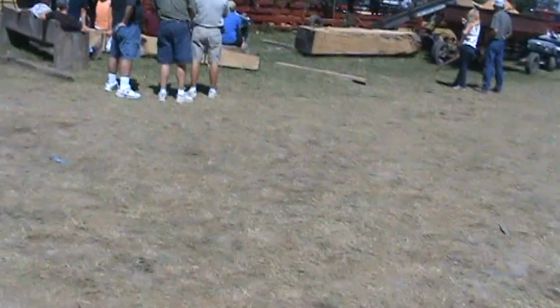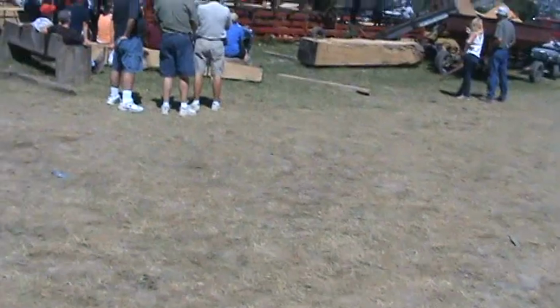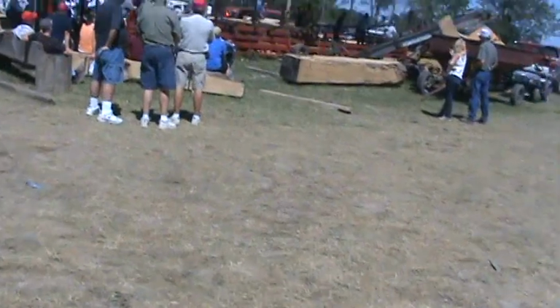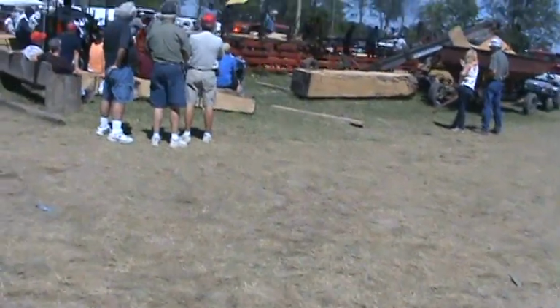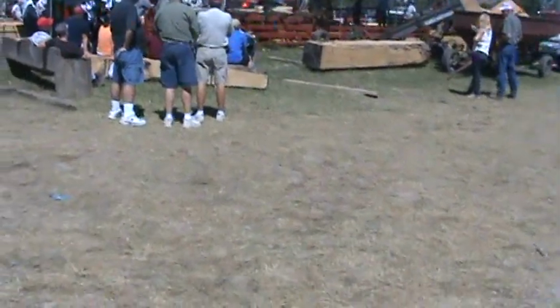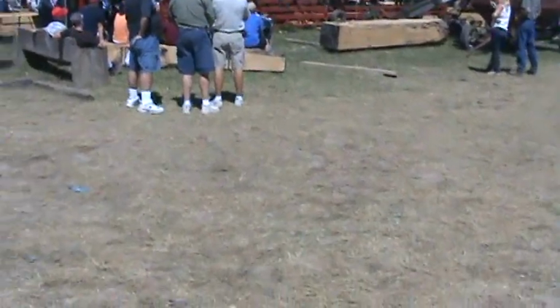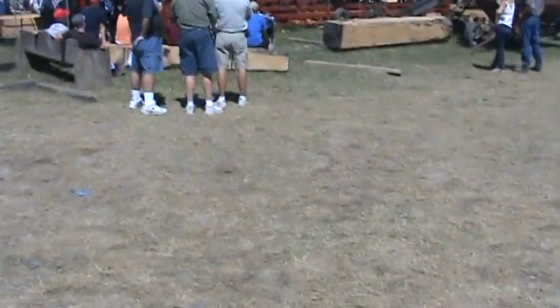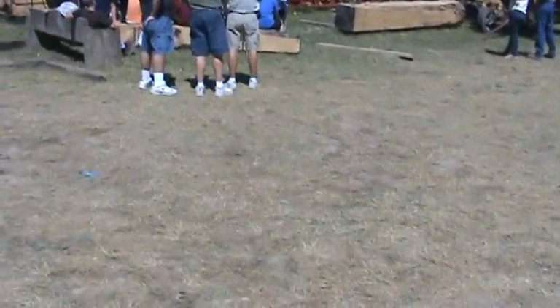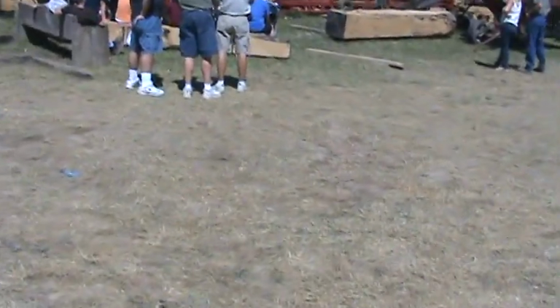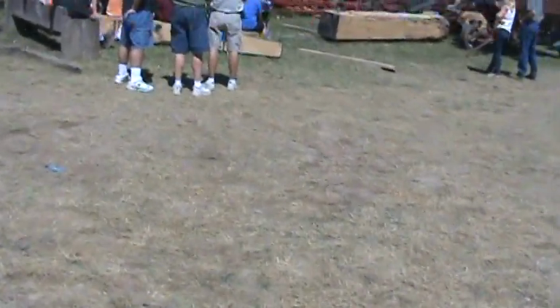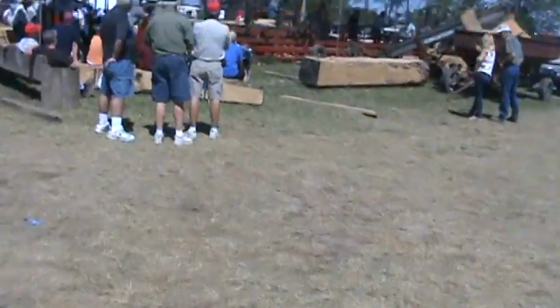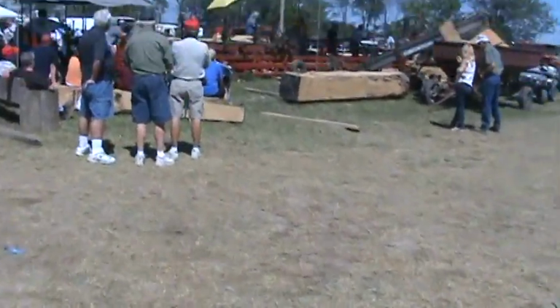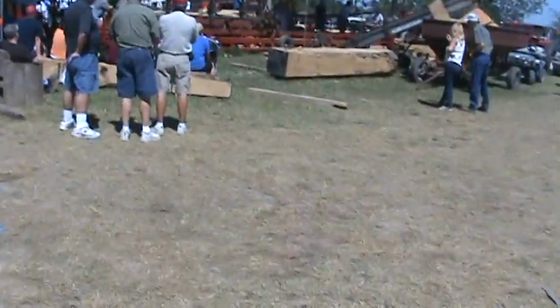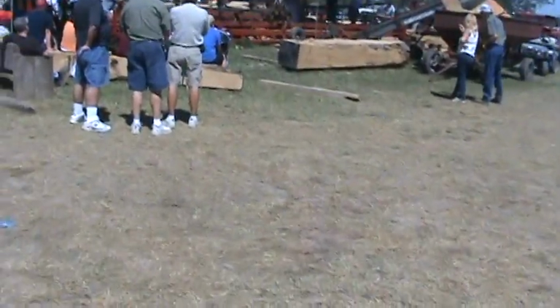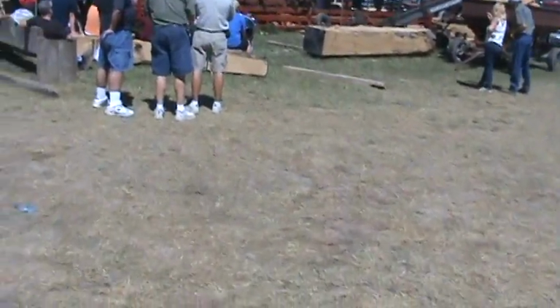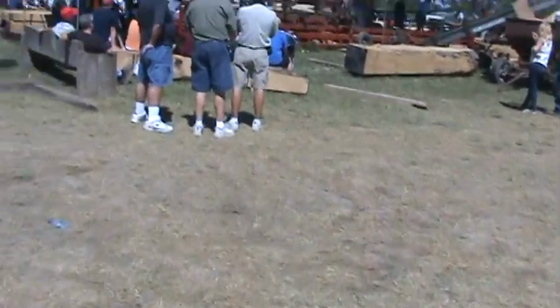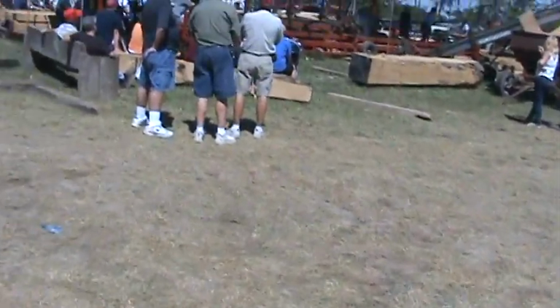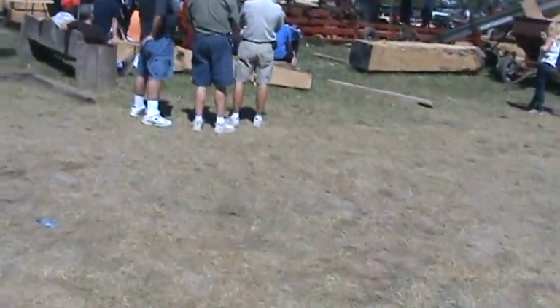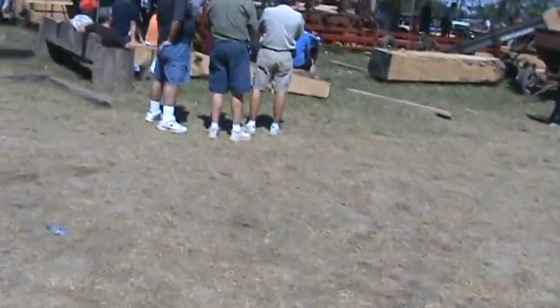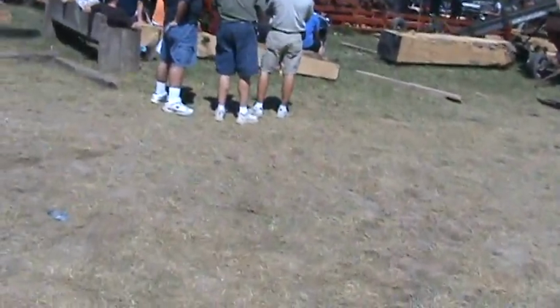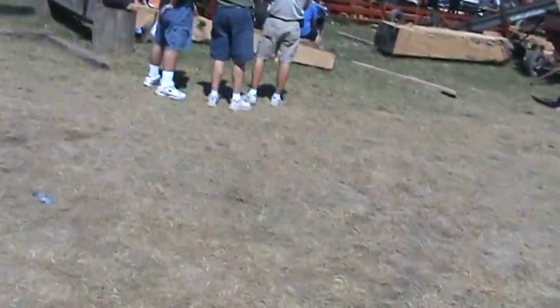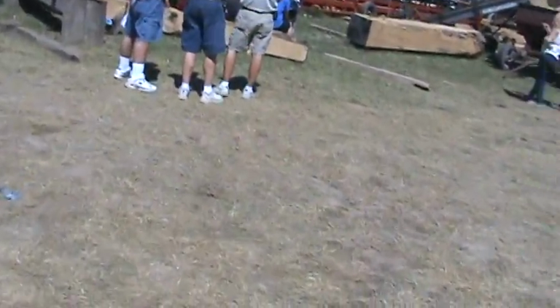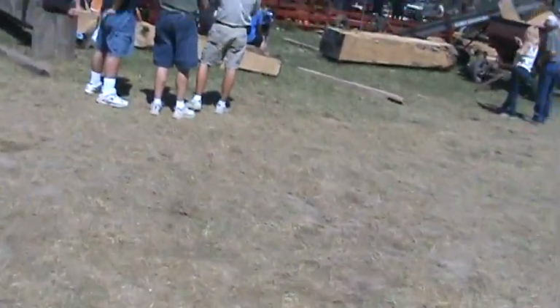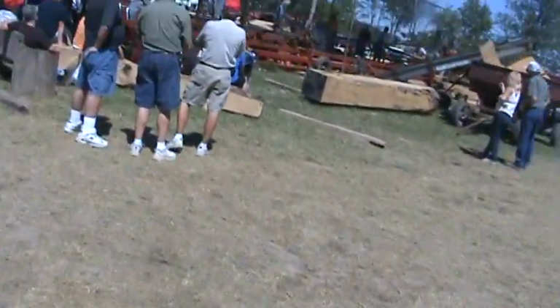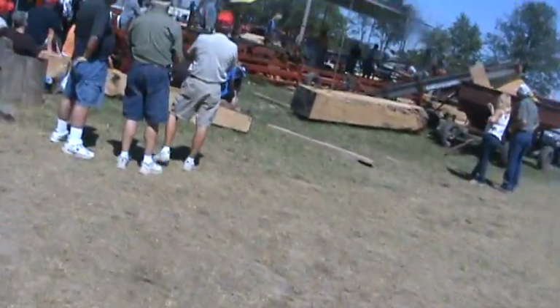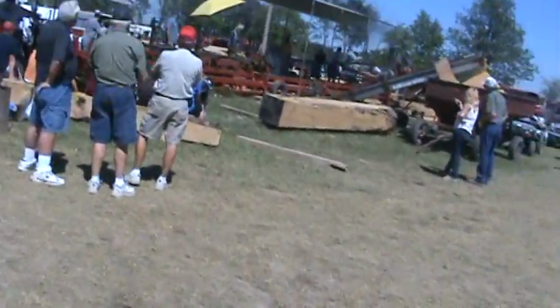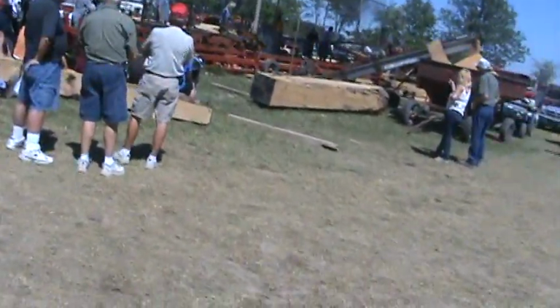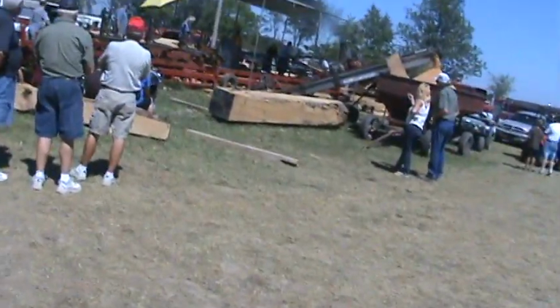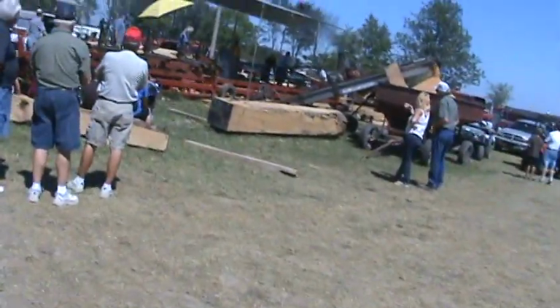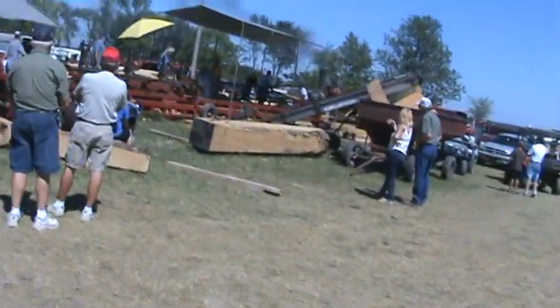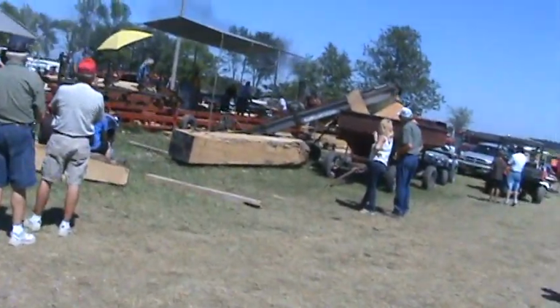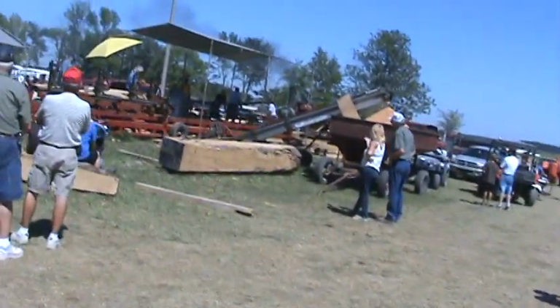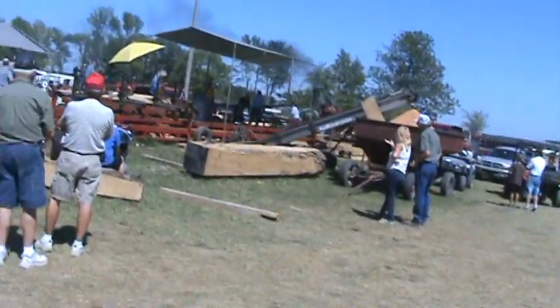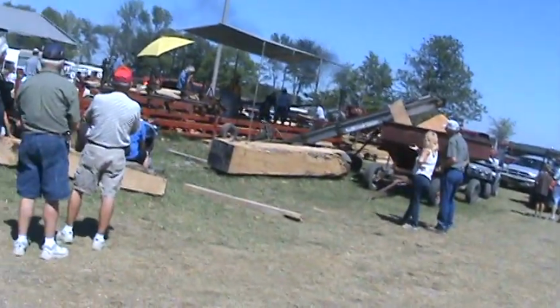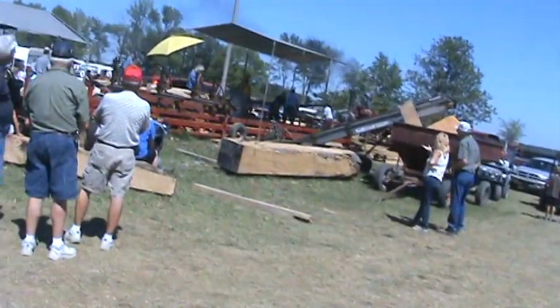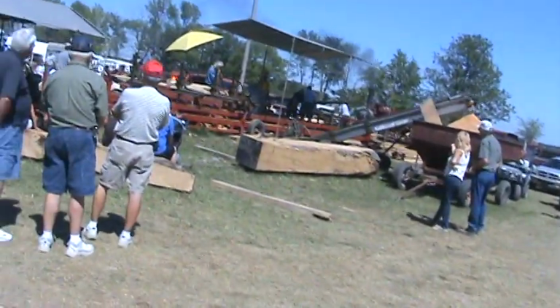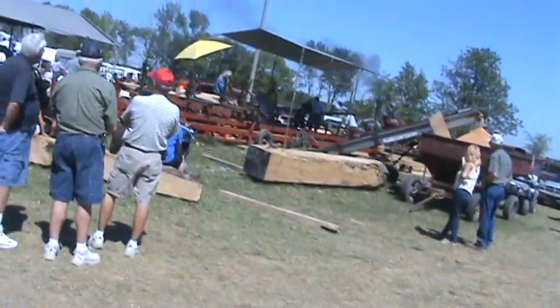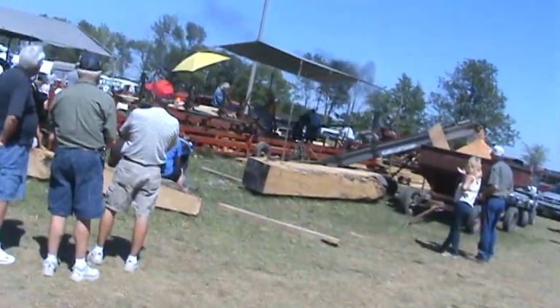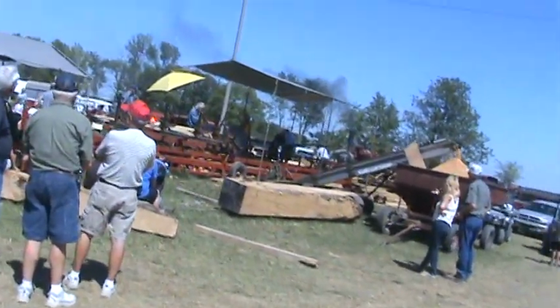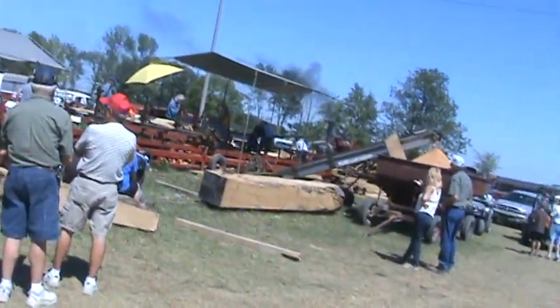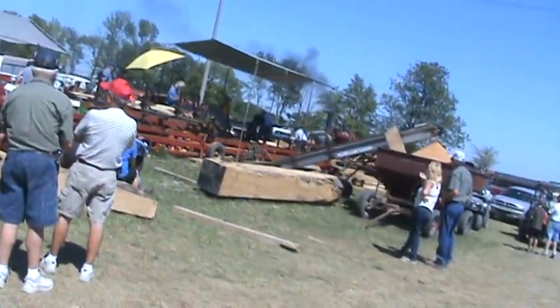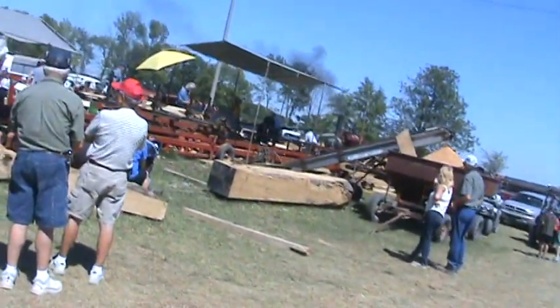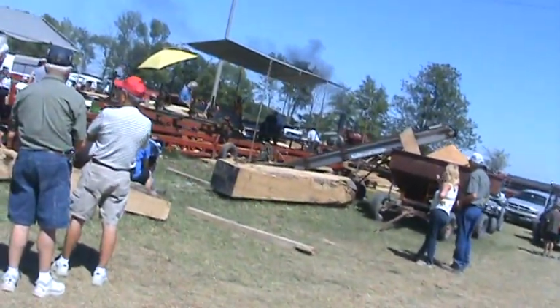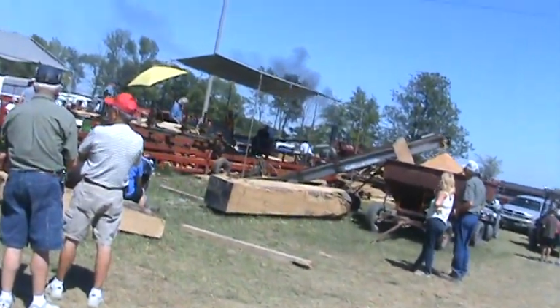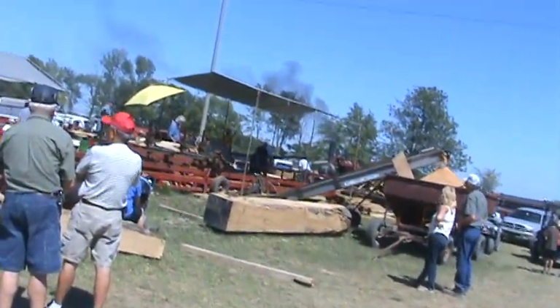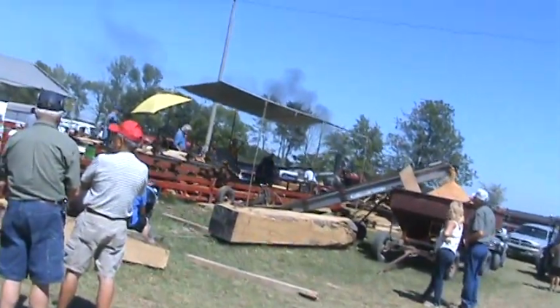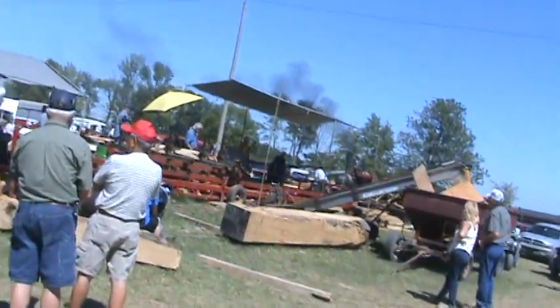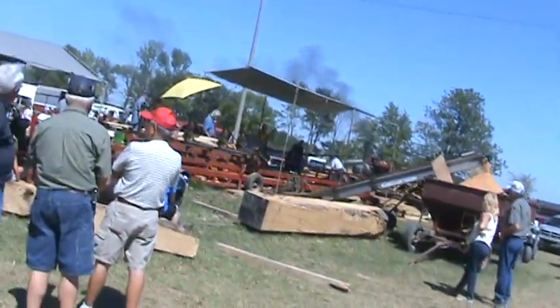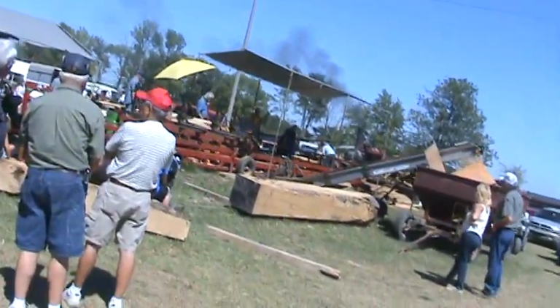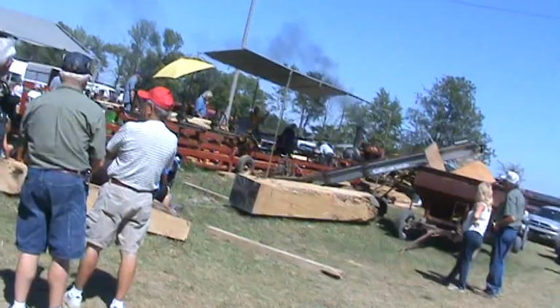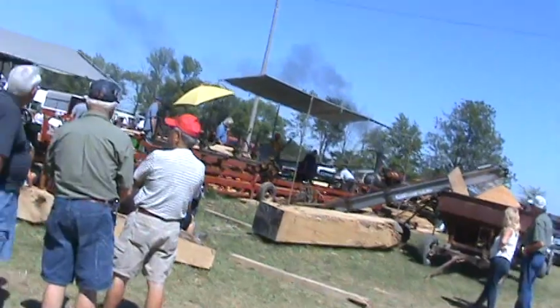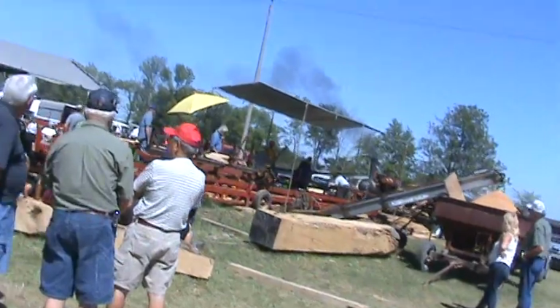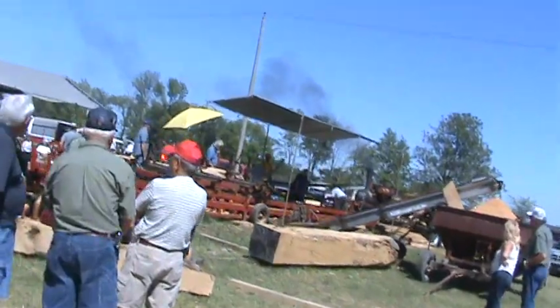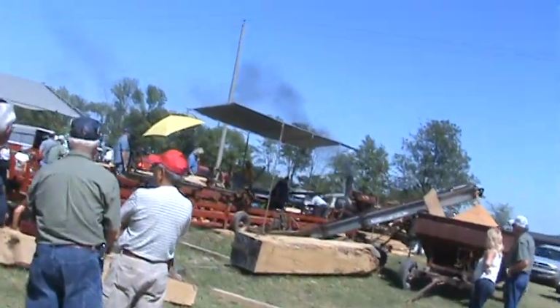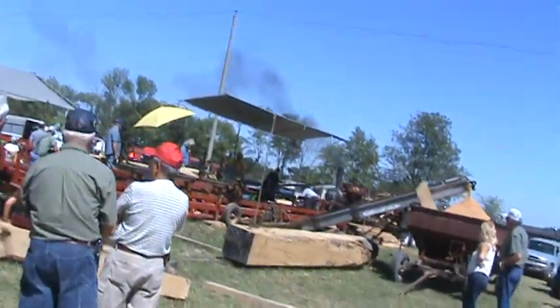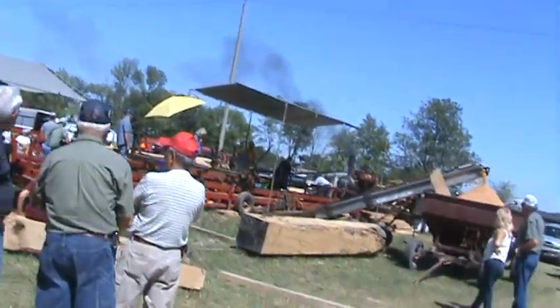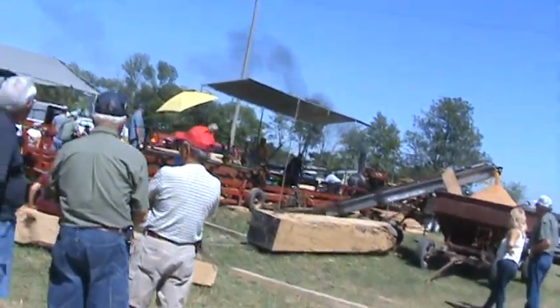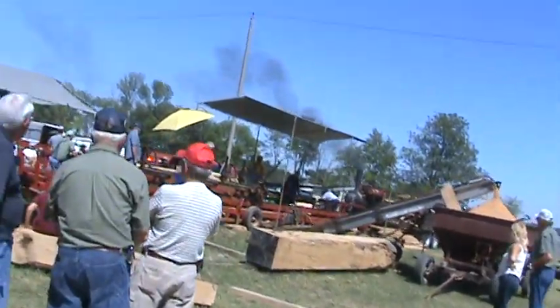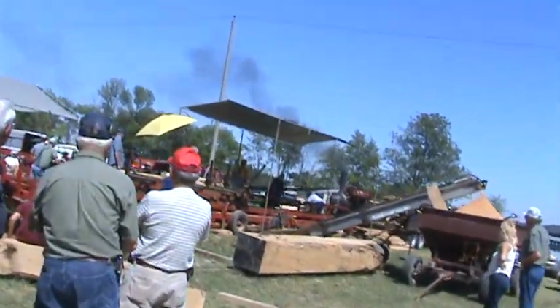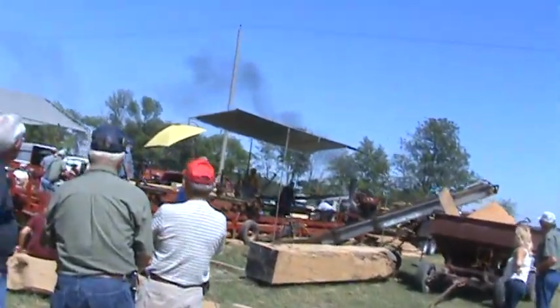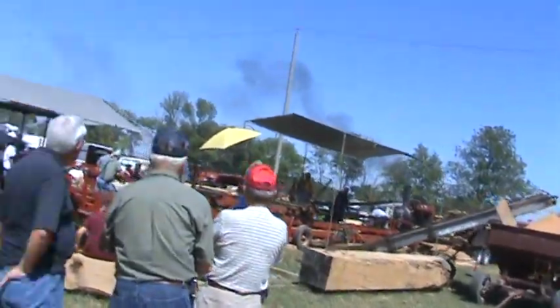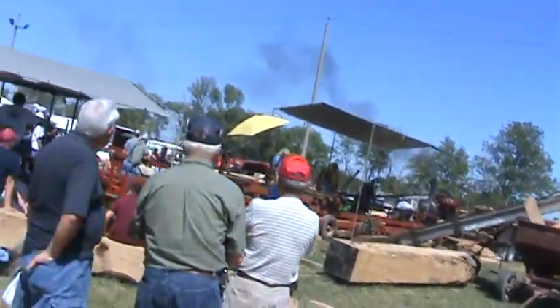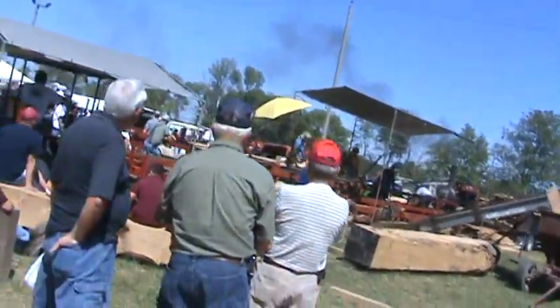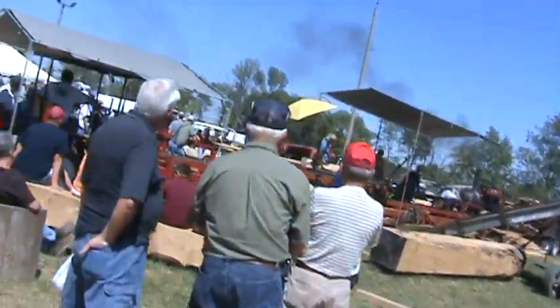Still at the Portland Gas Engine and Tractor Show. I'm going to watch this old tractor run this sawmill.